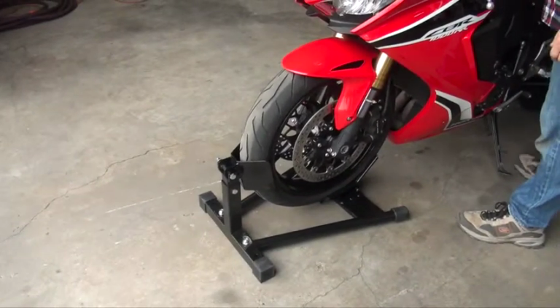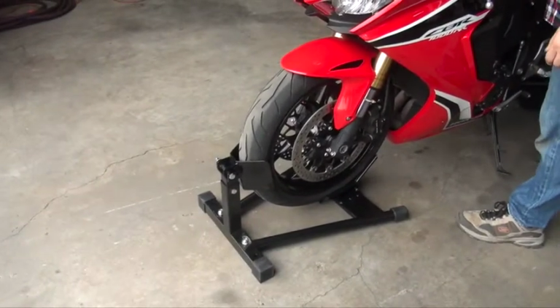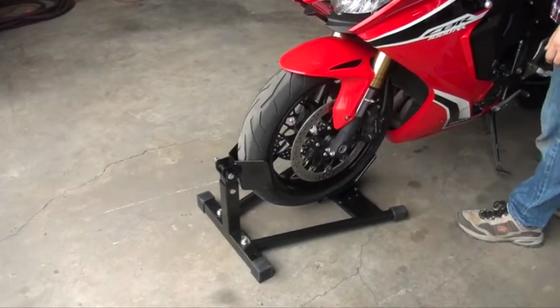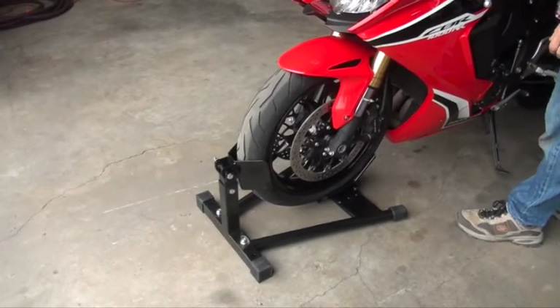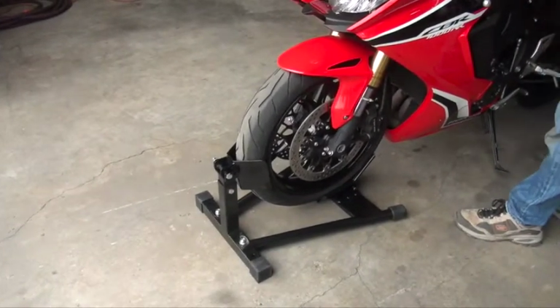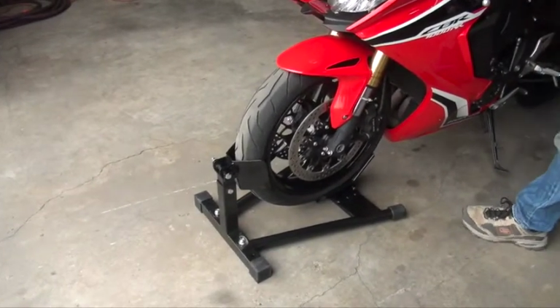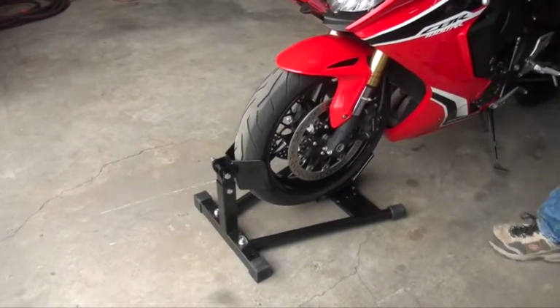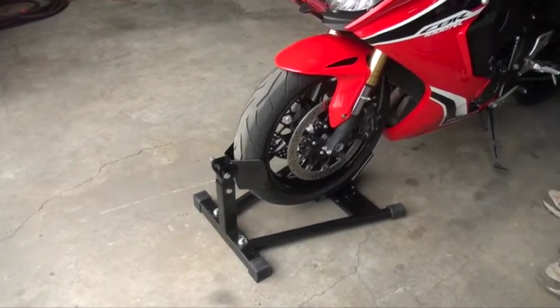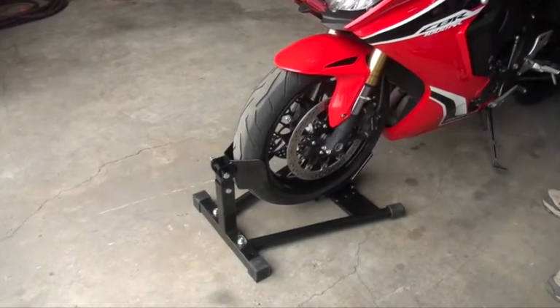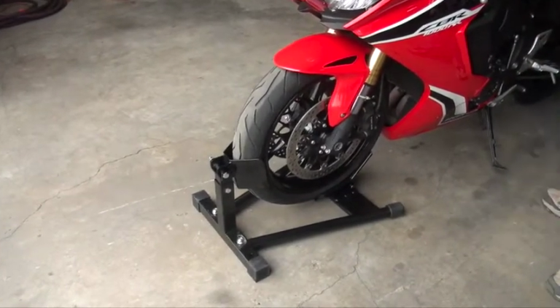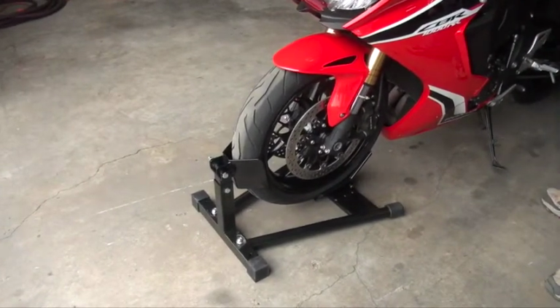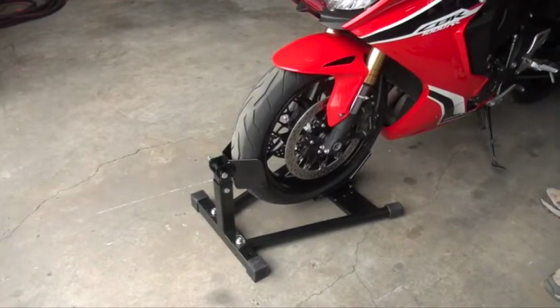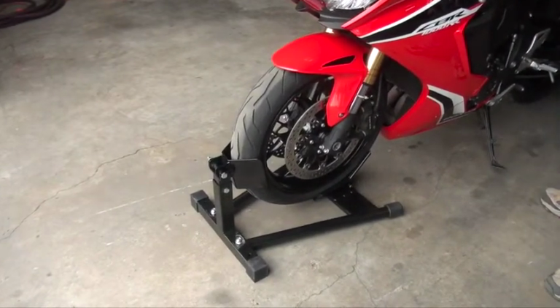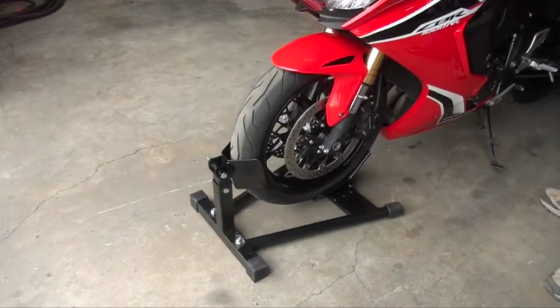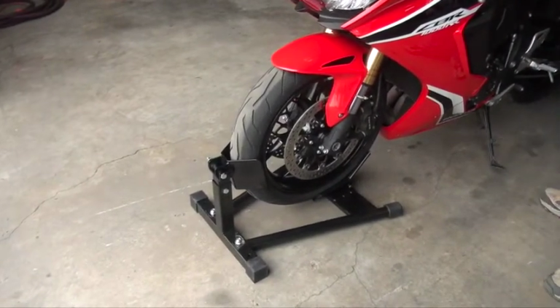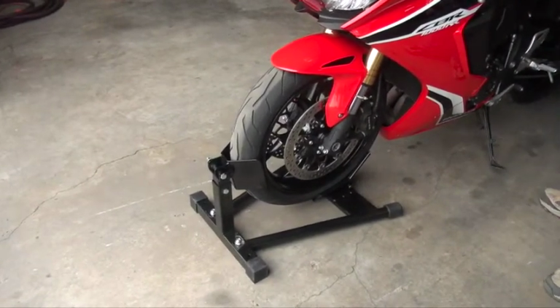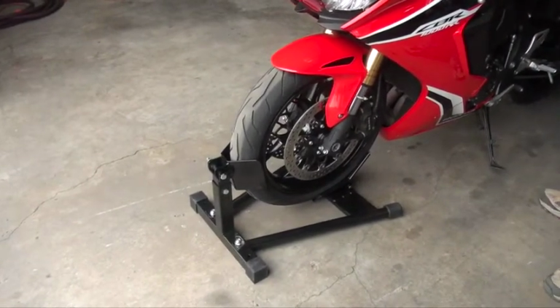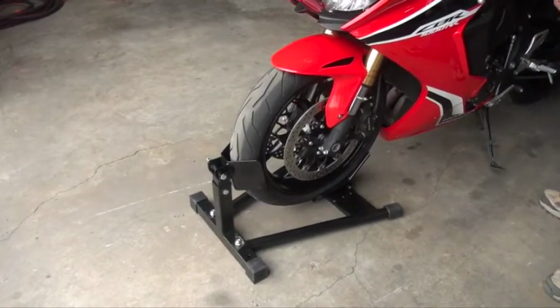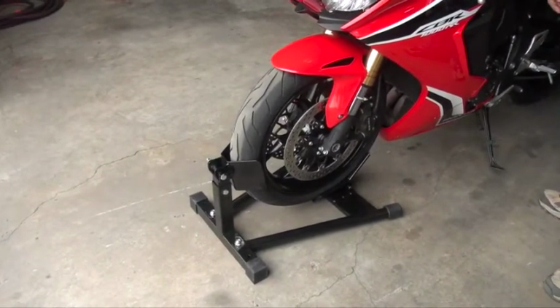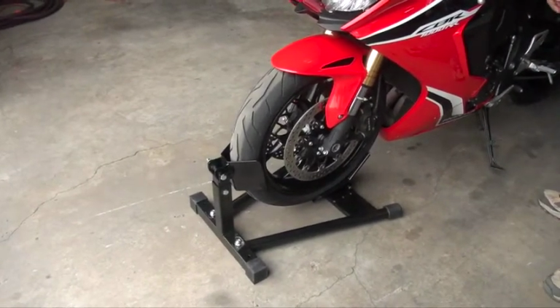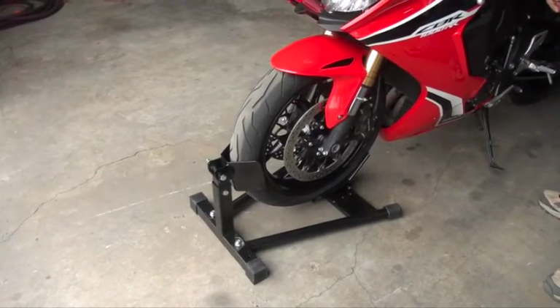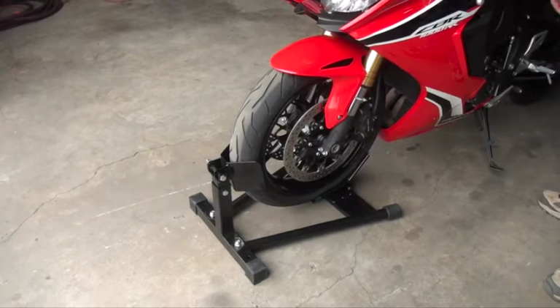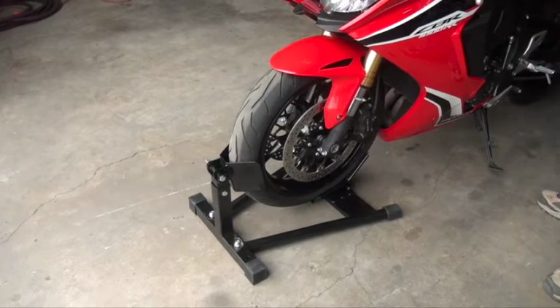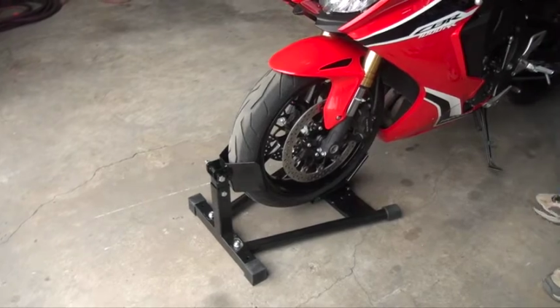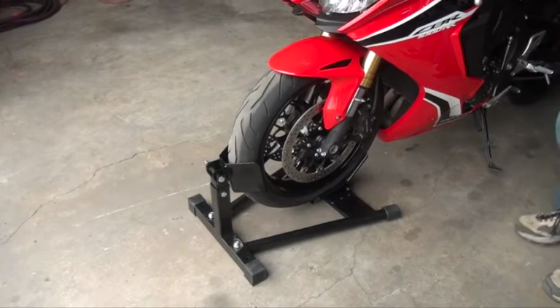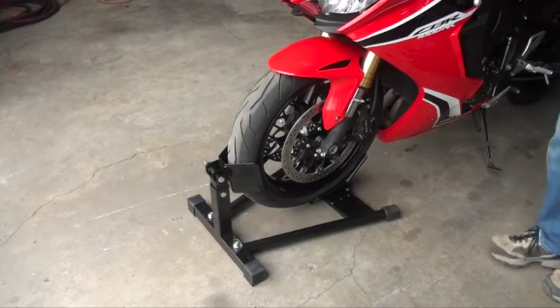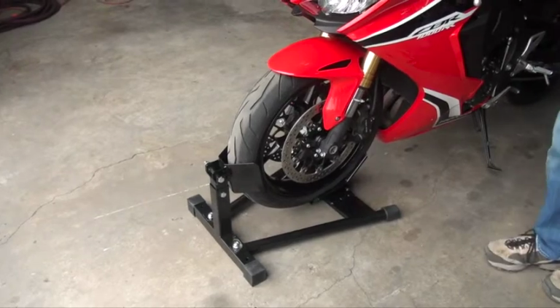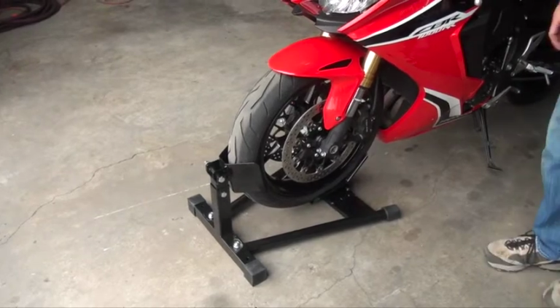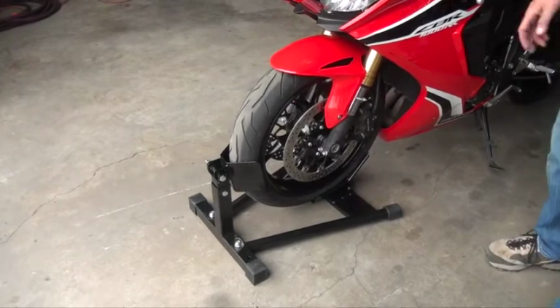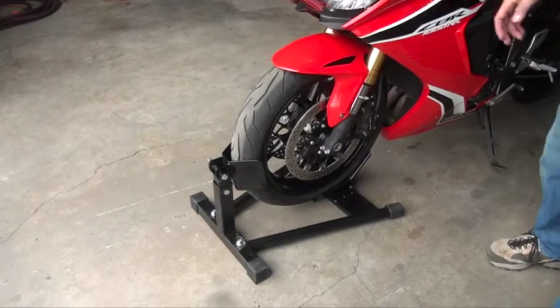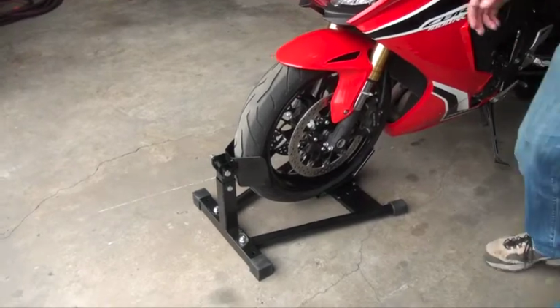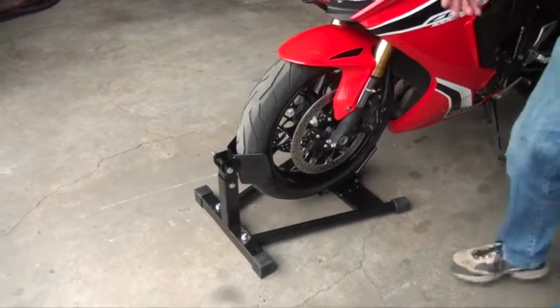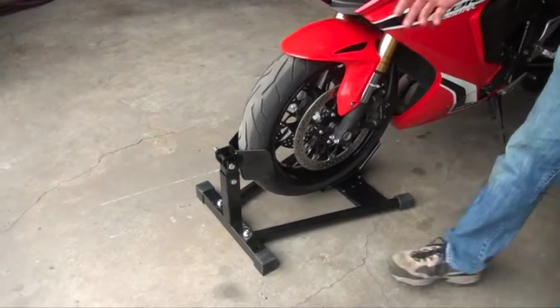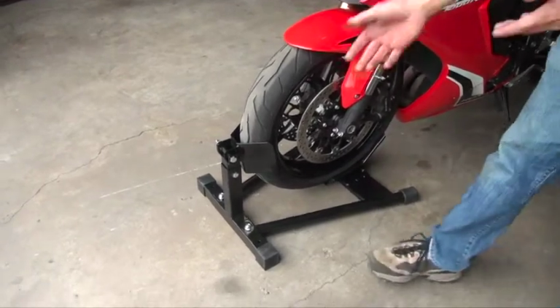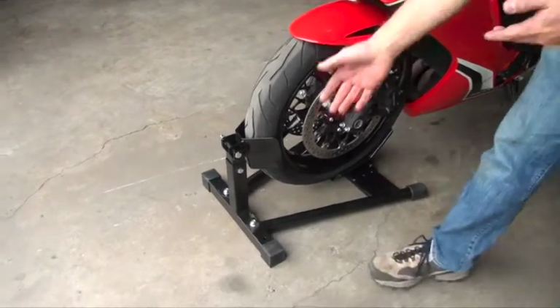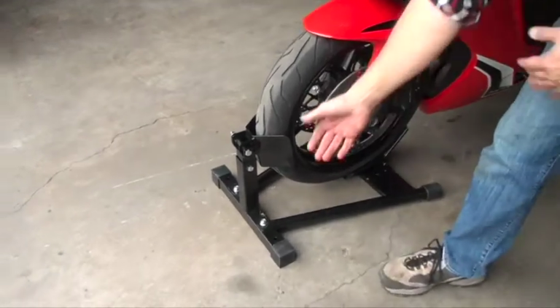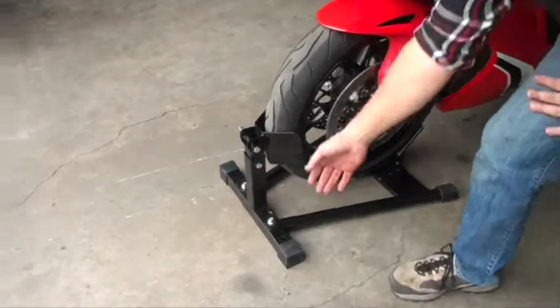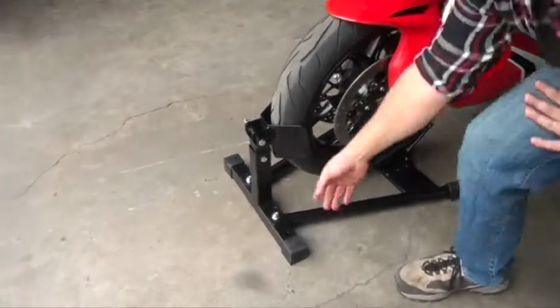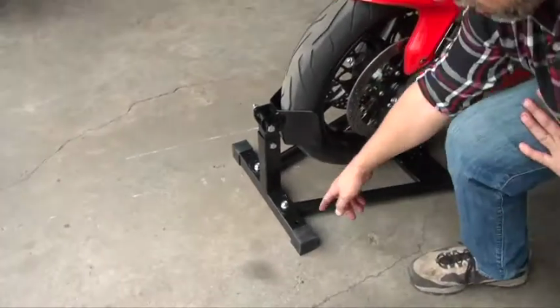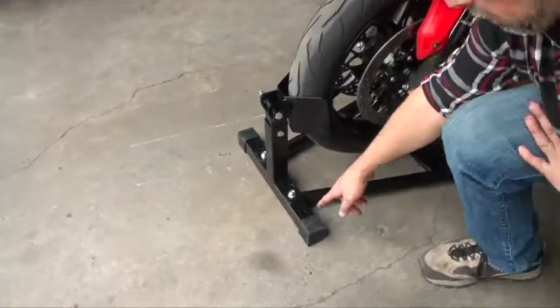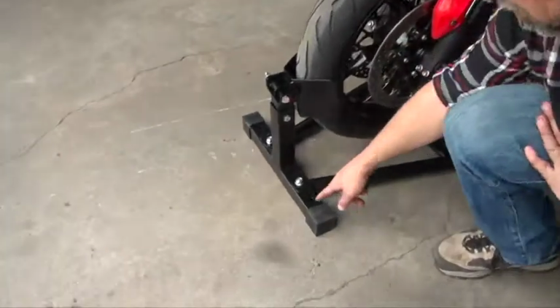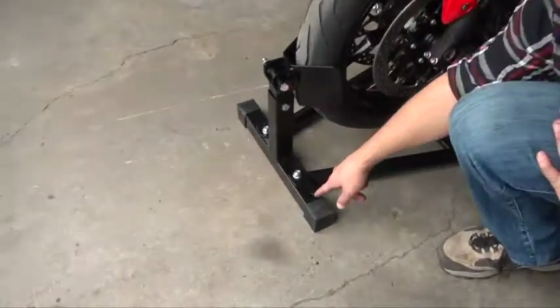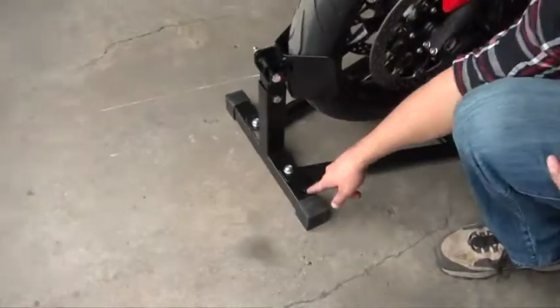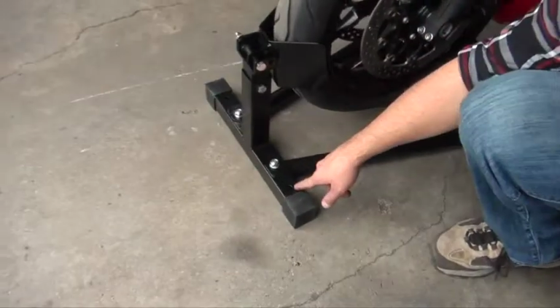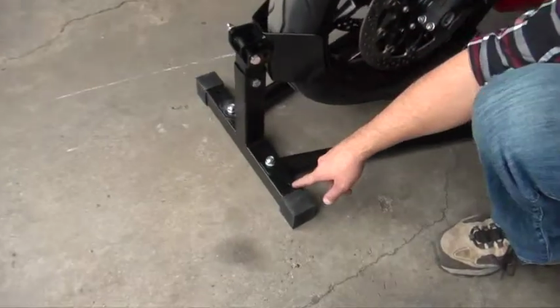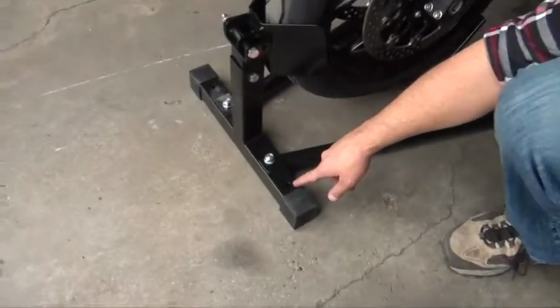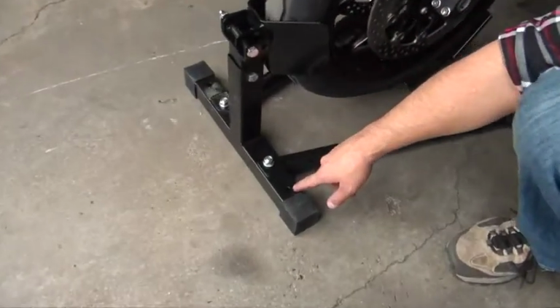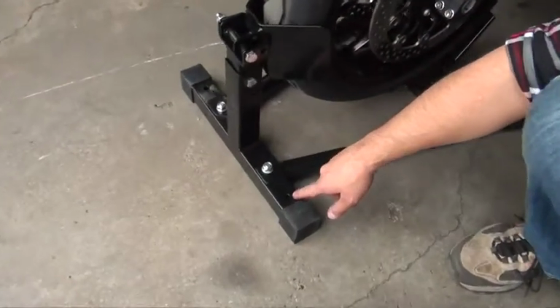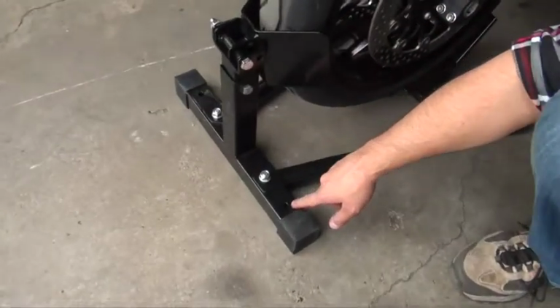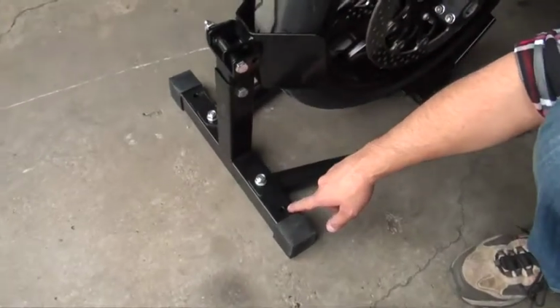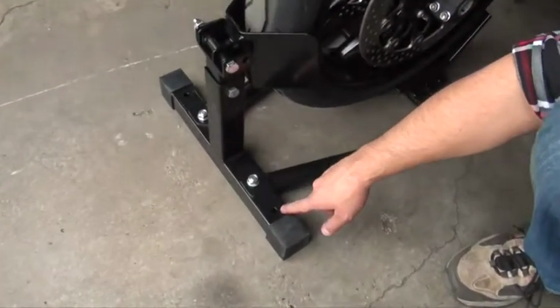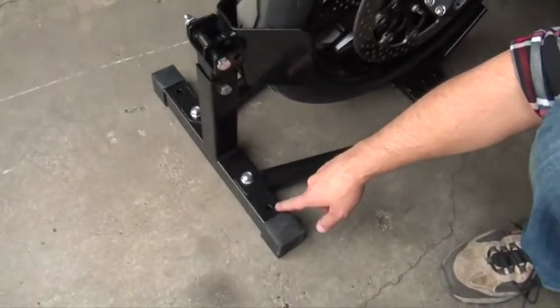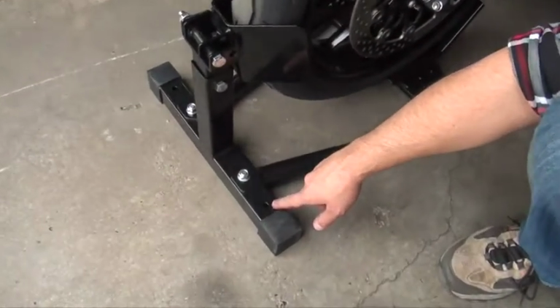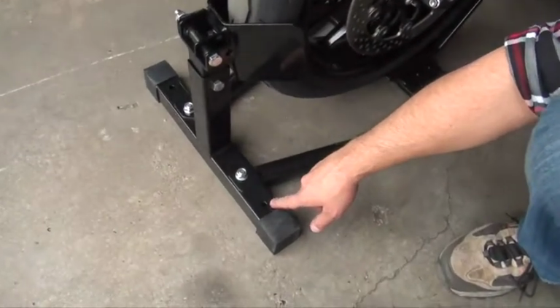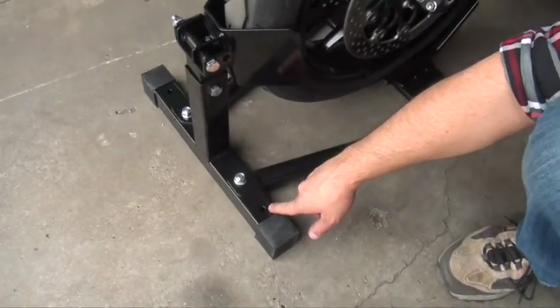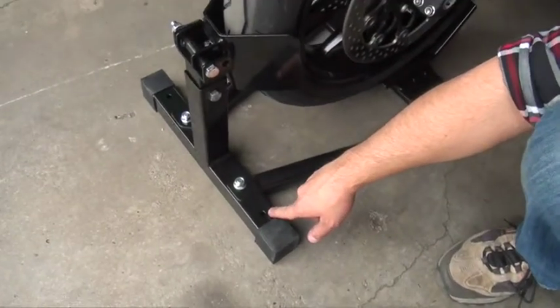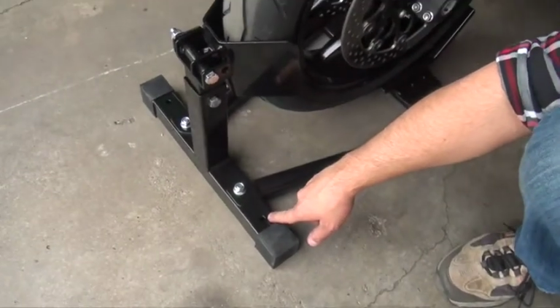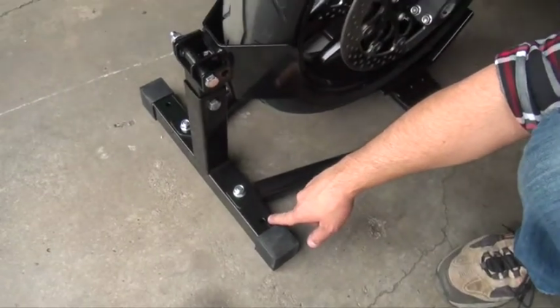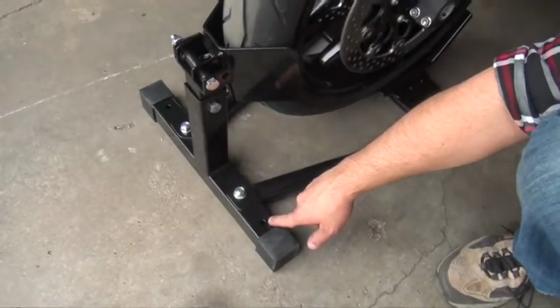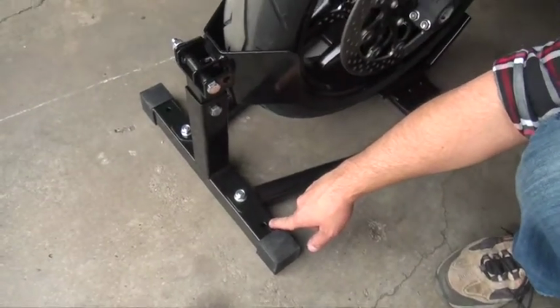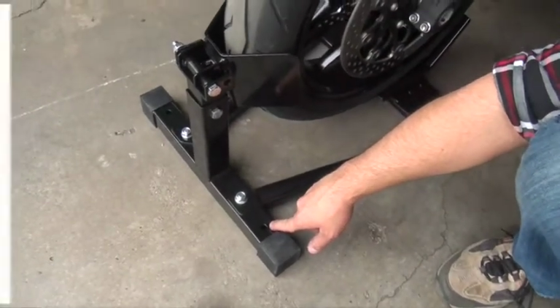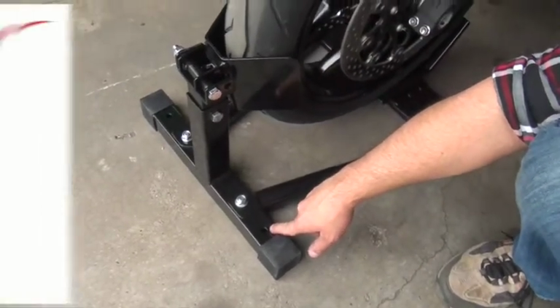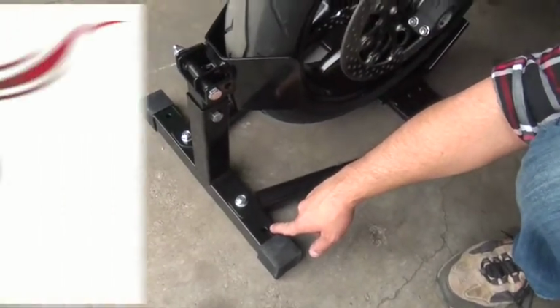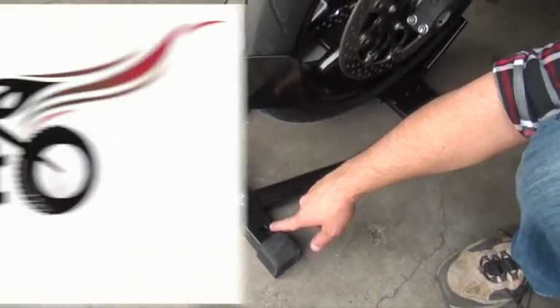On a side note, it does have mounting points so you can put this in the back of your trailer. That way the wheel chock doesn't move during transportation.